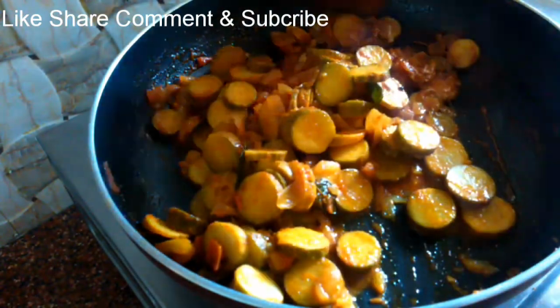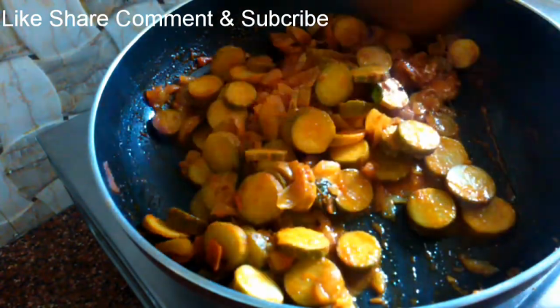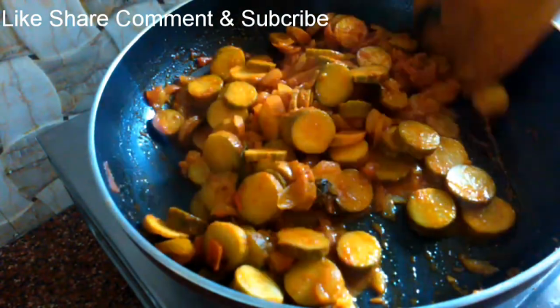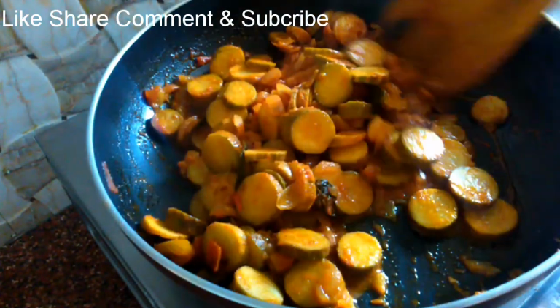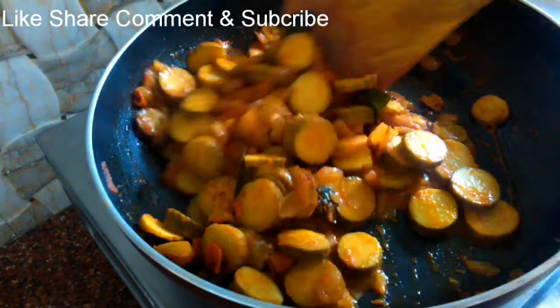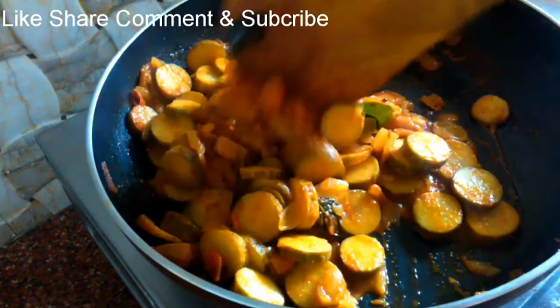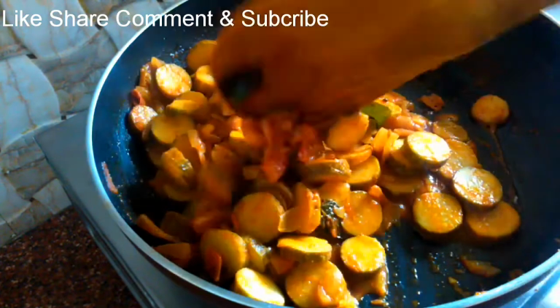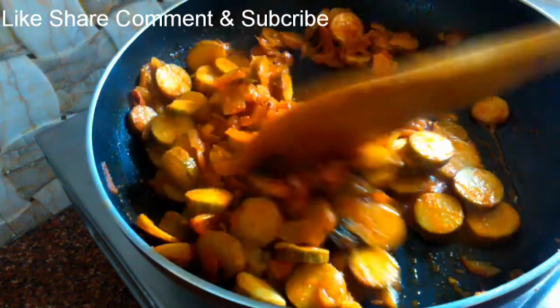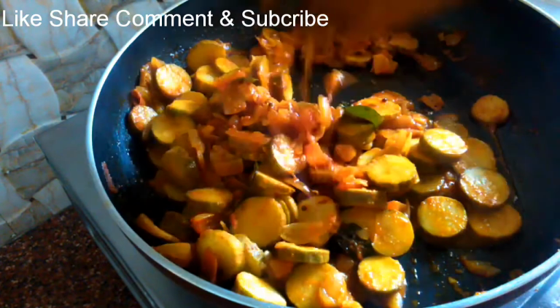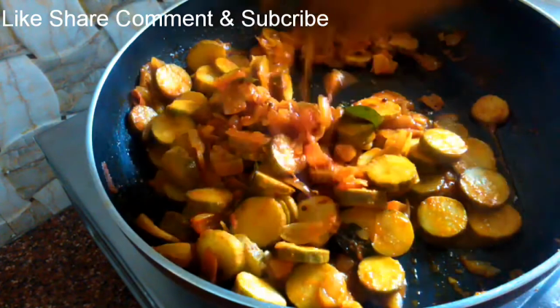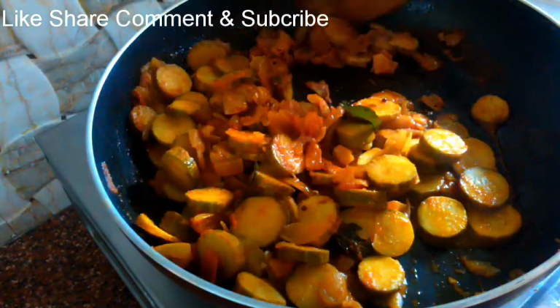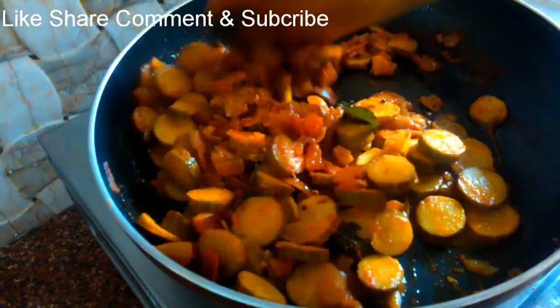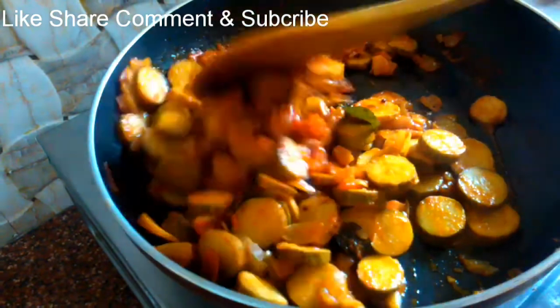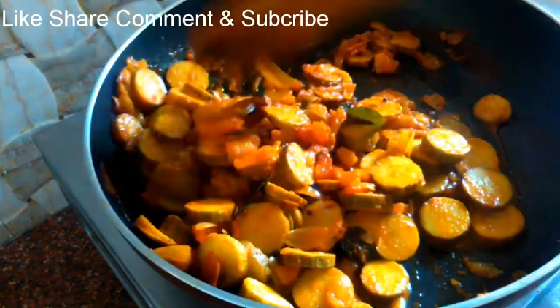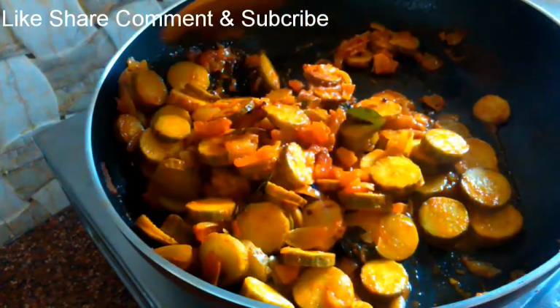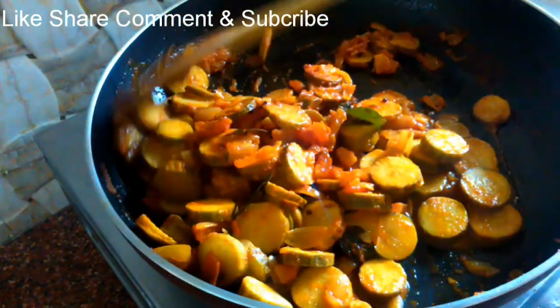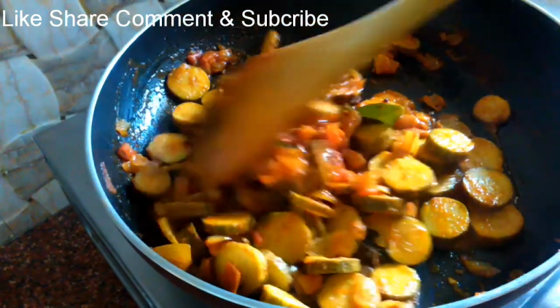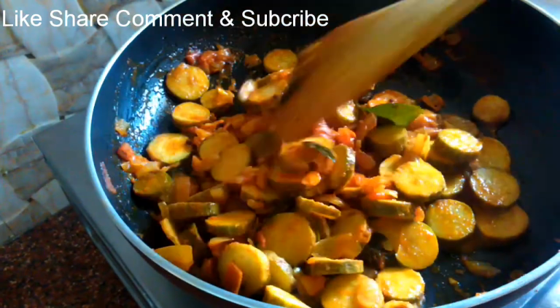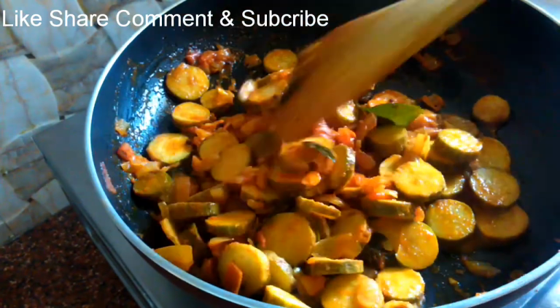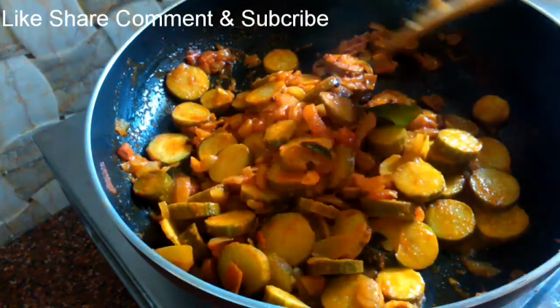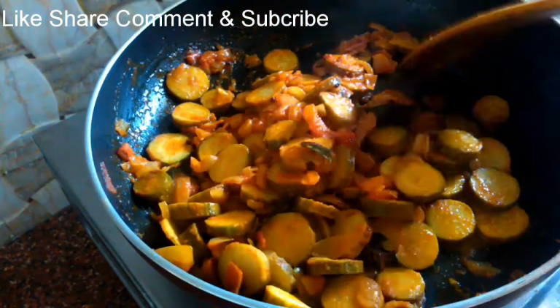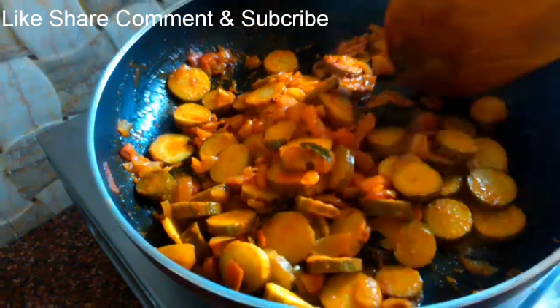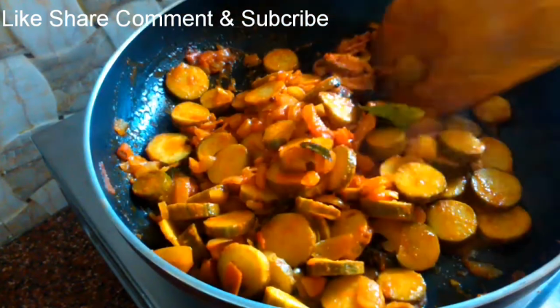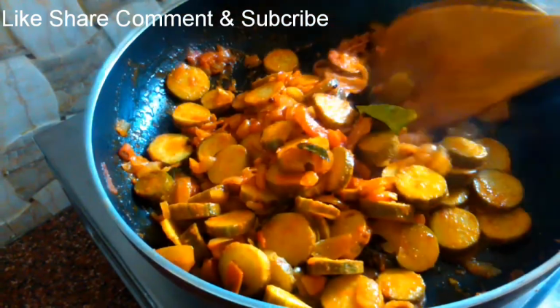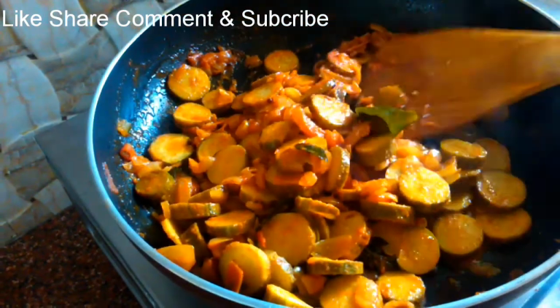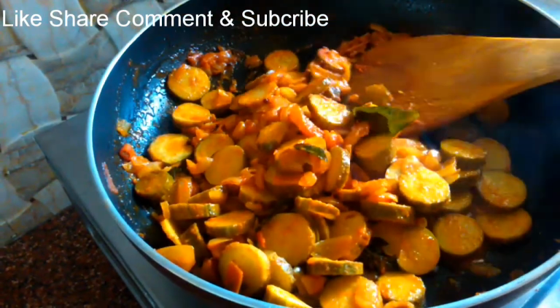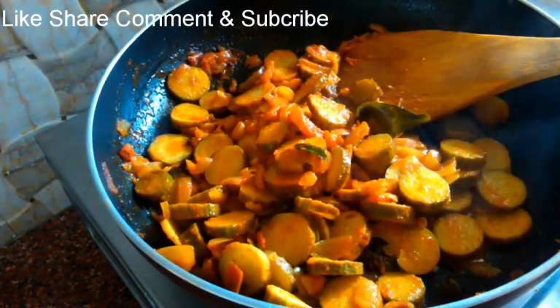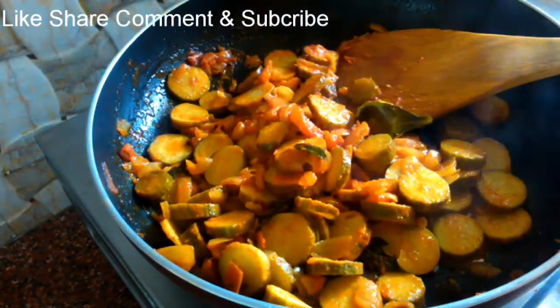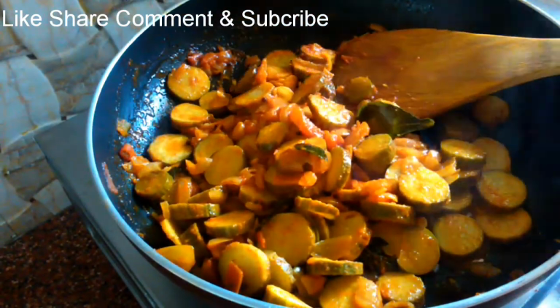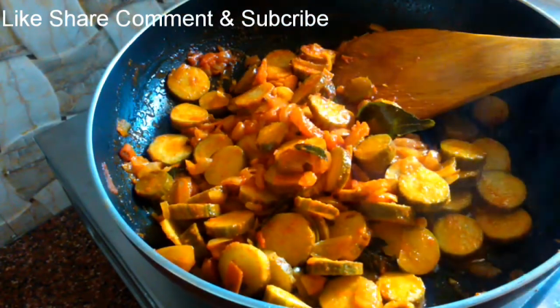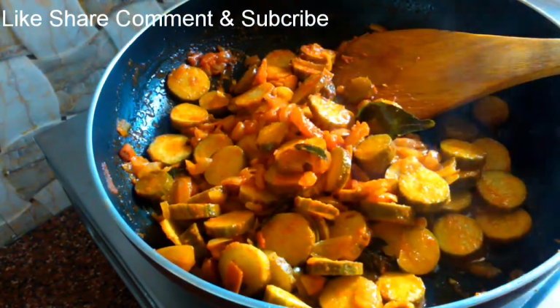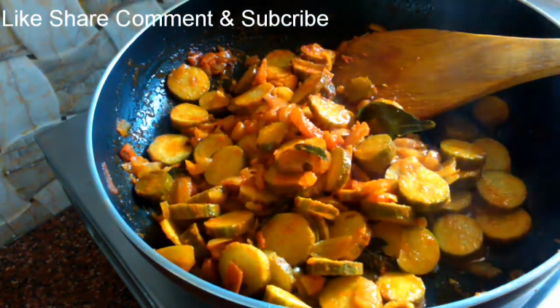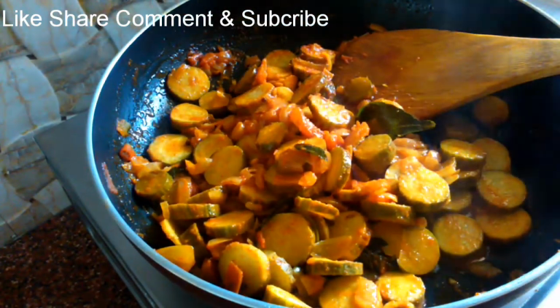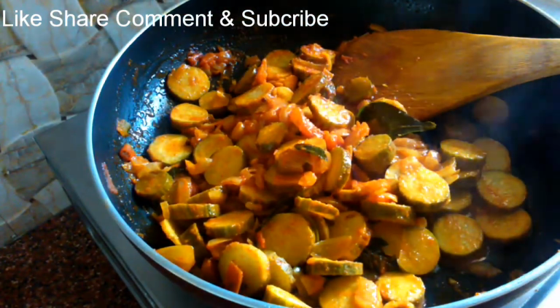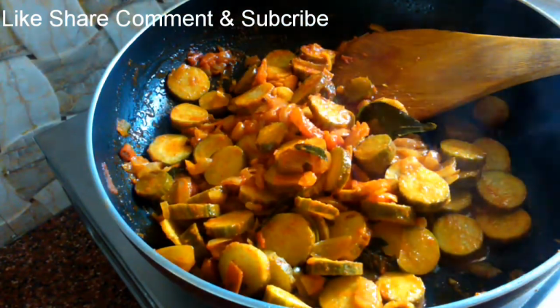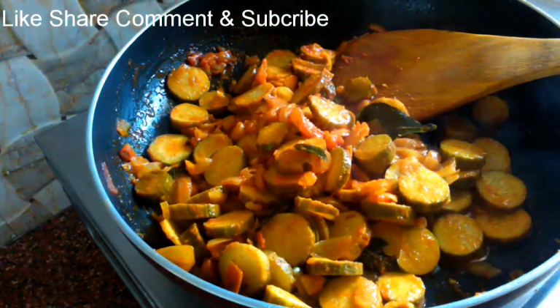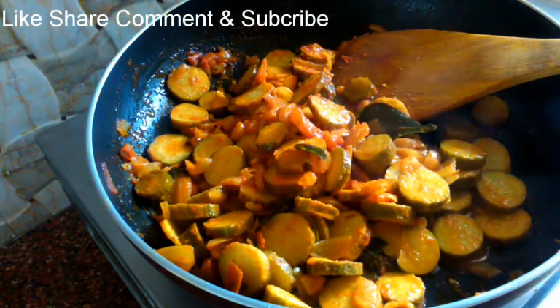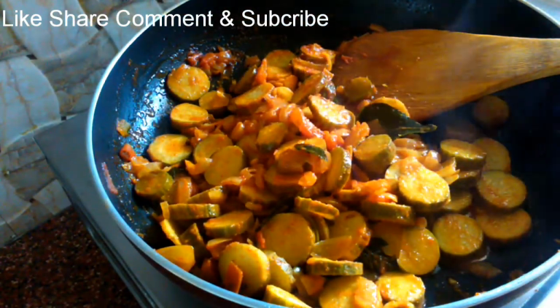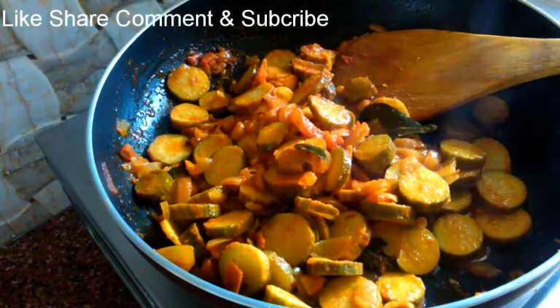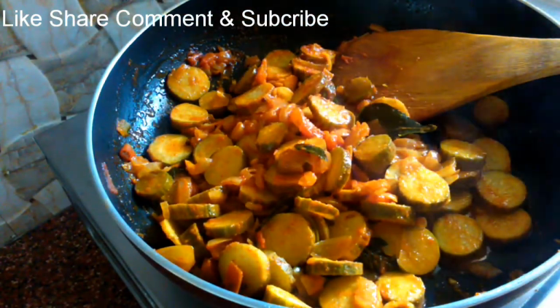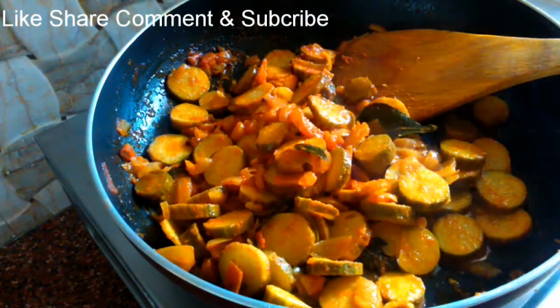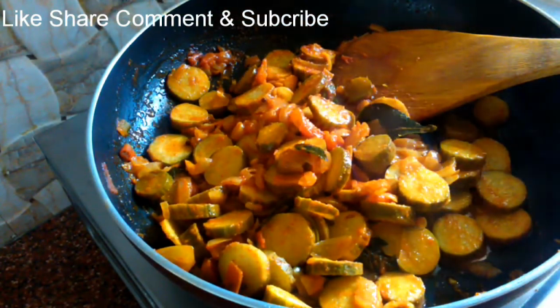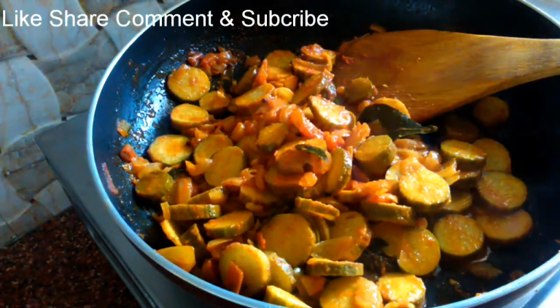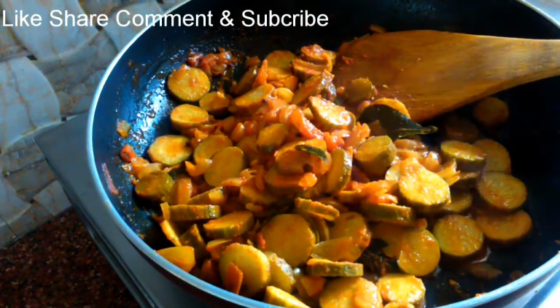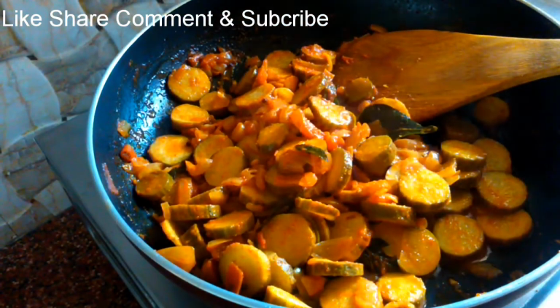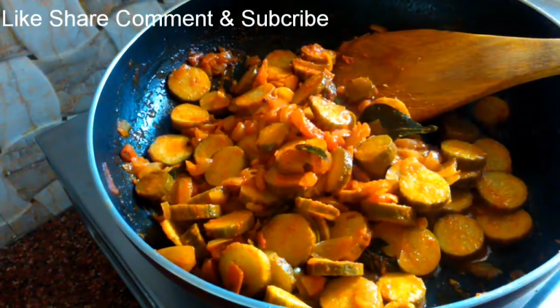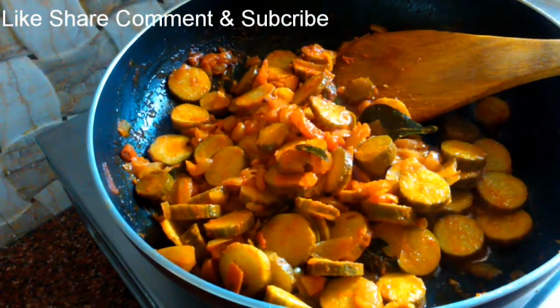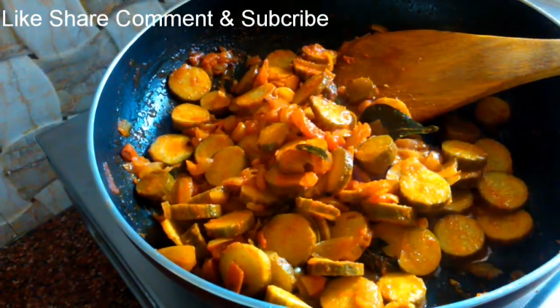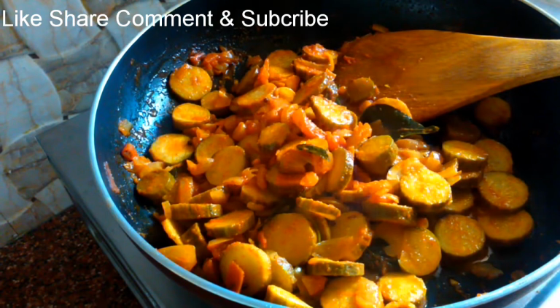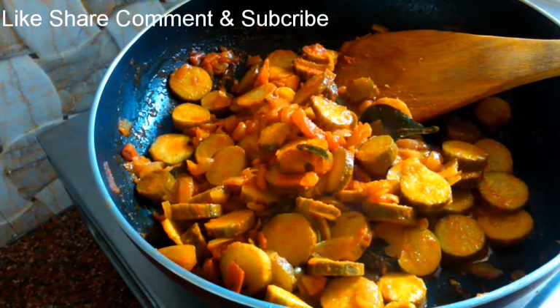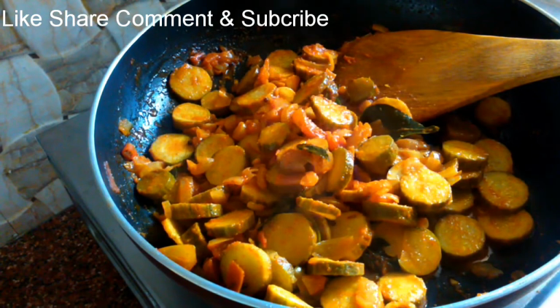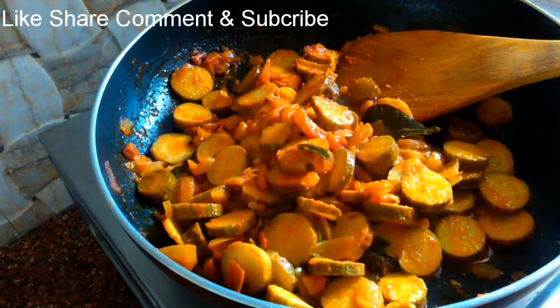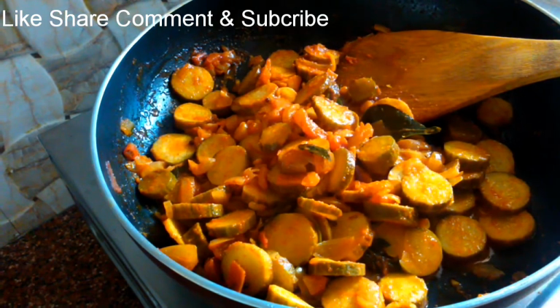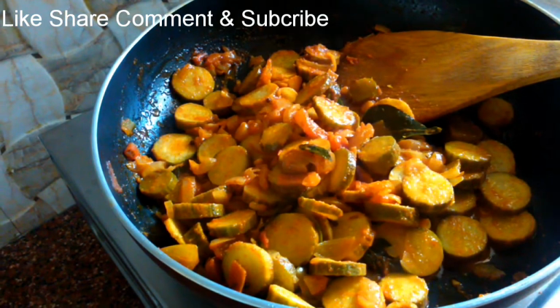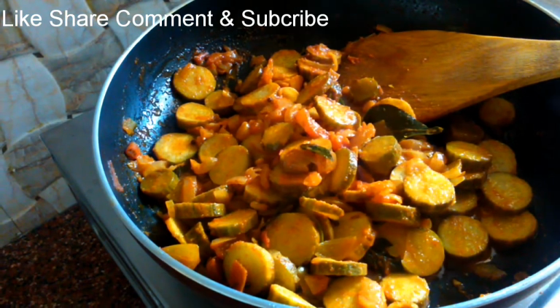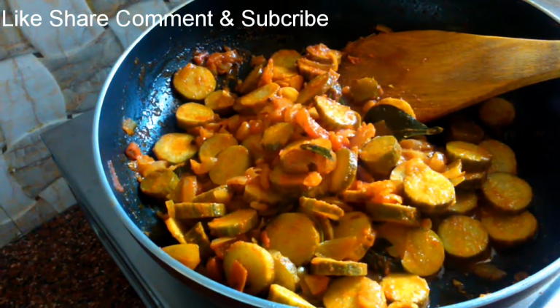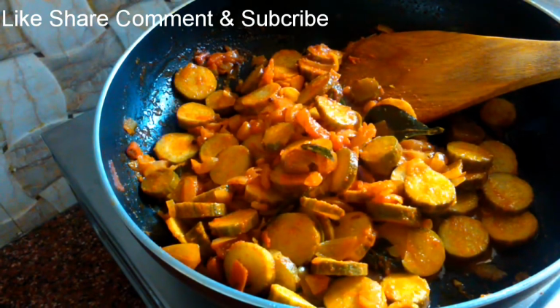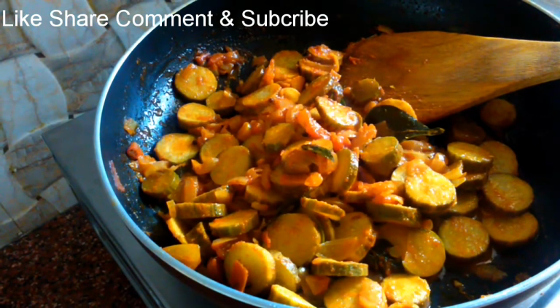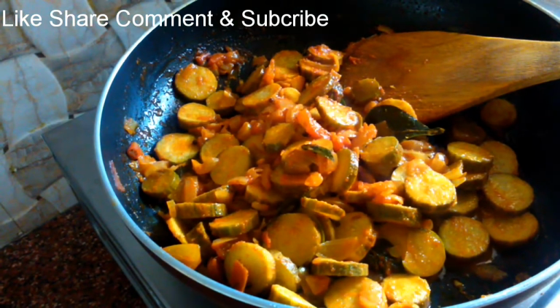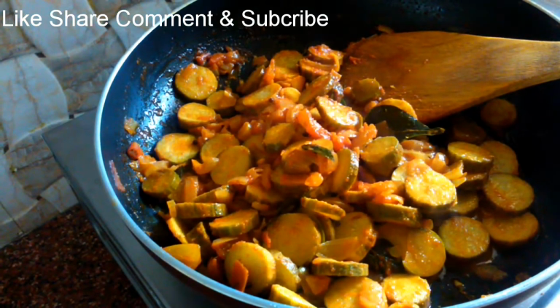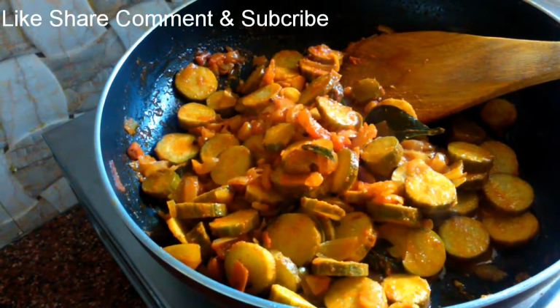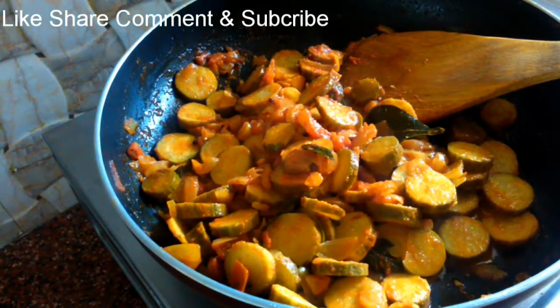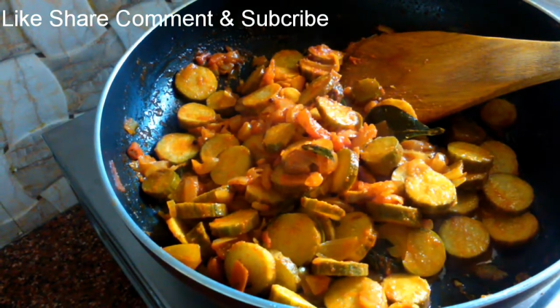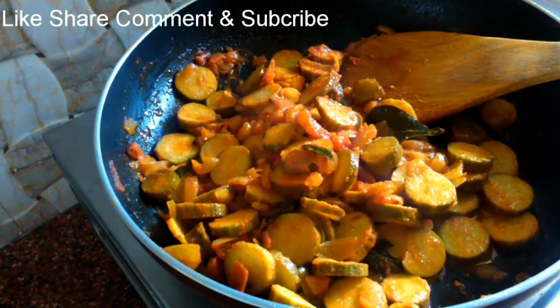If you like it, subscribe to our channel. Thank you. Have a nice day. Happy cooking.